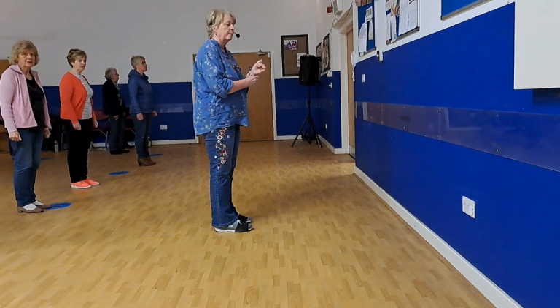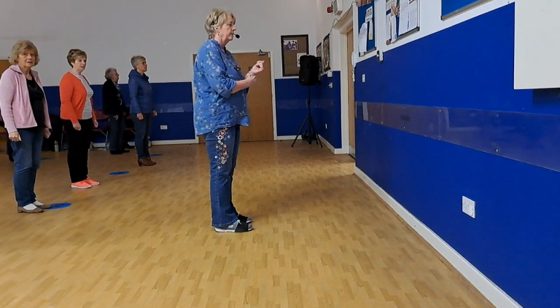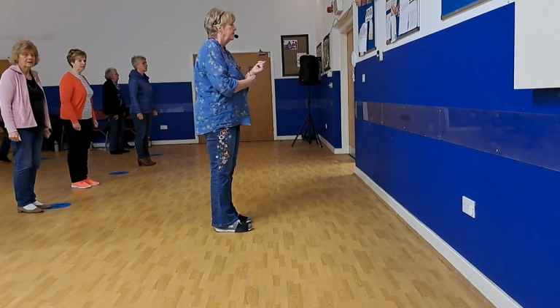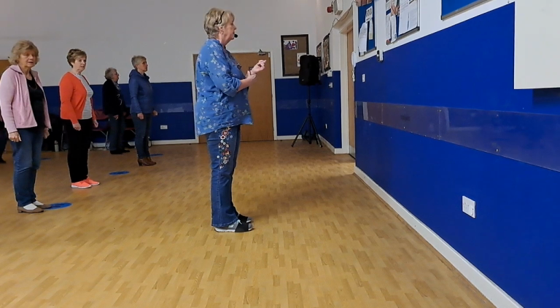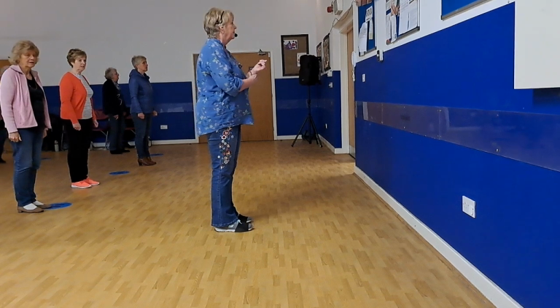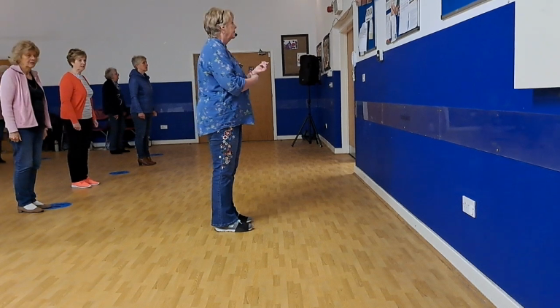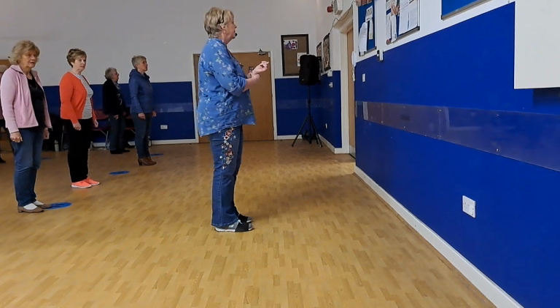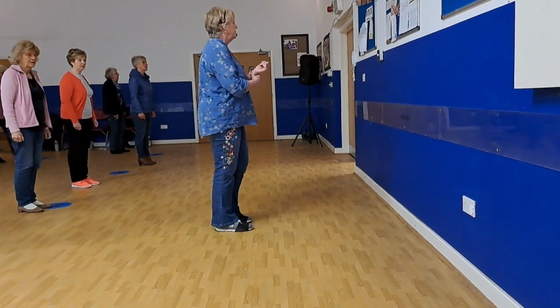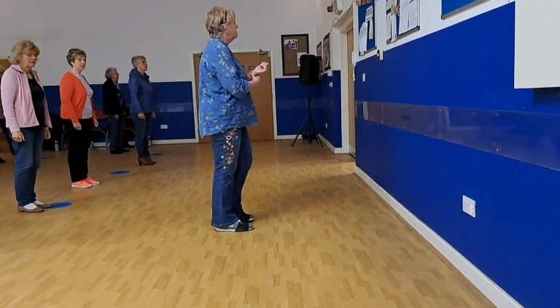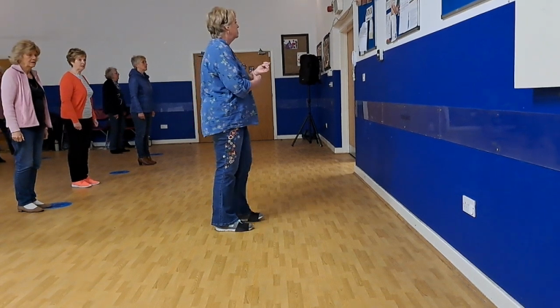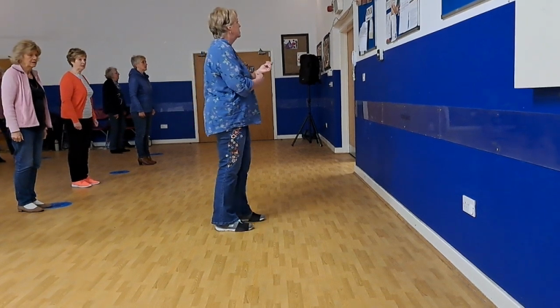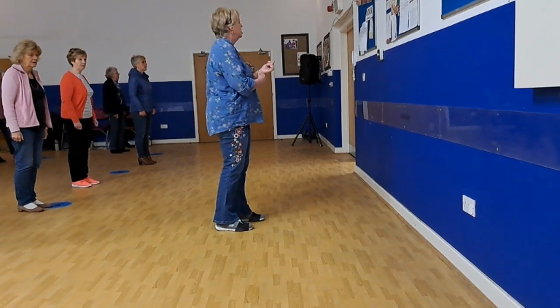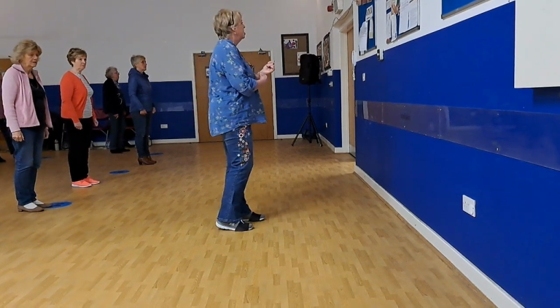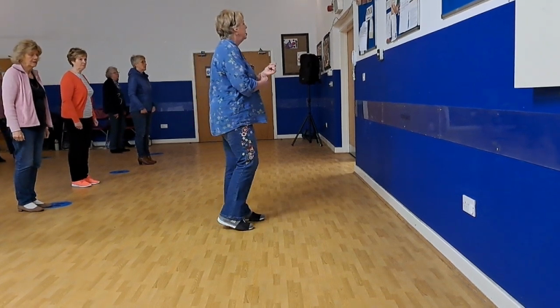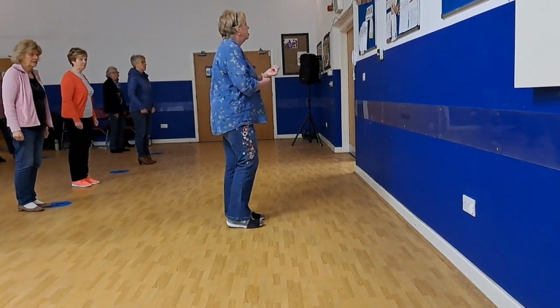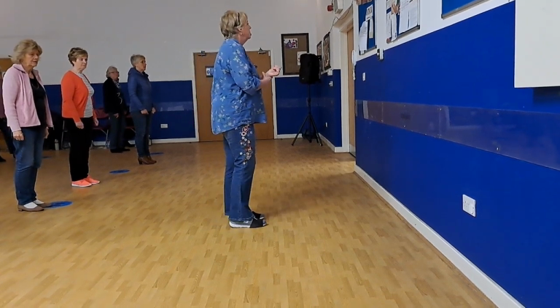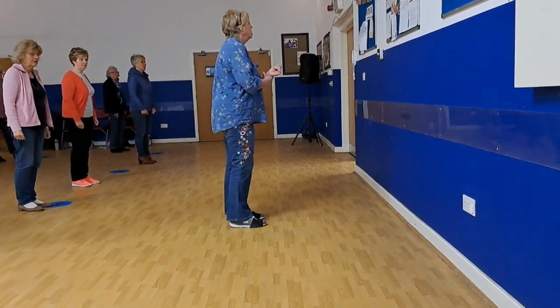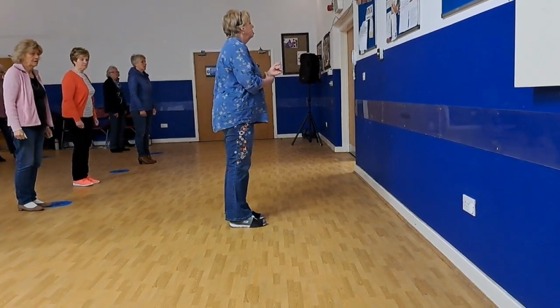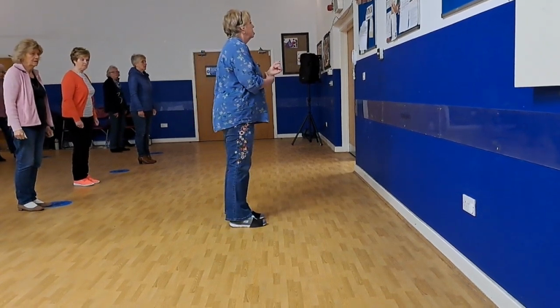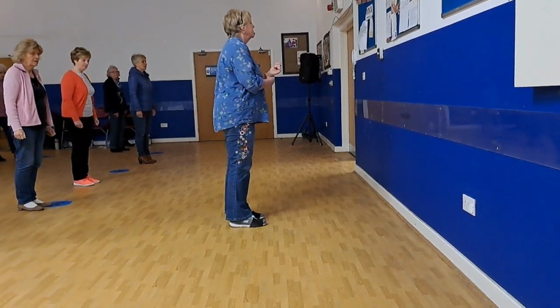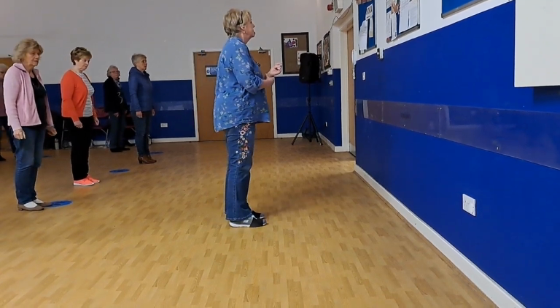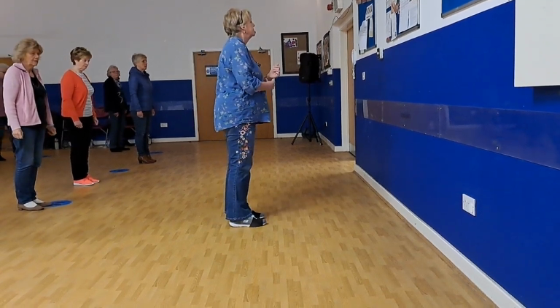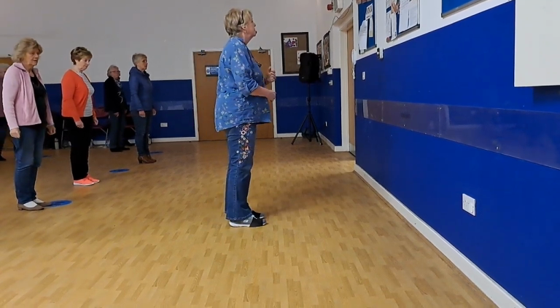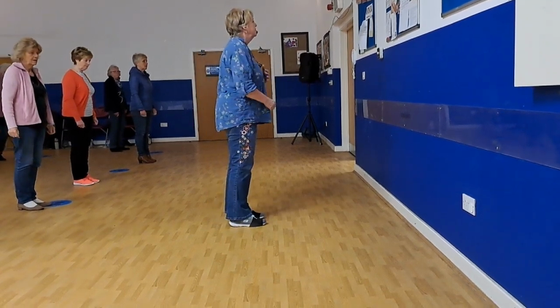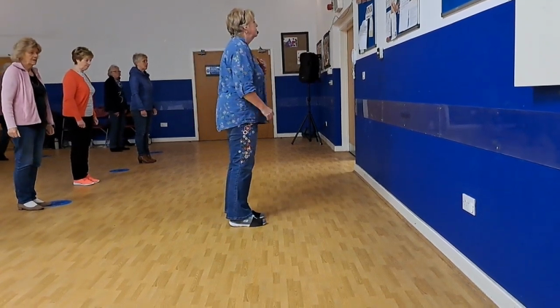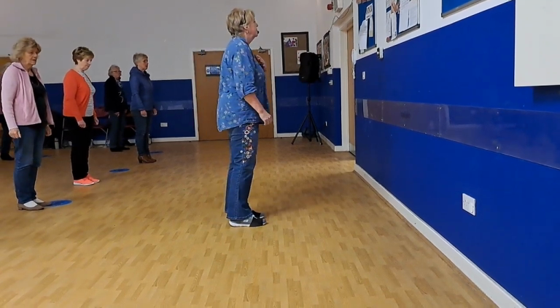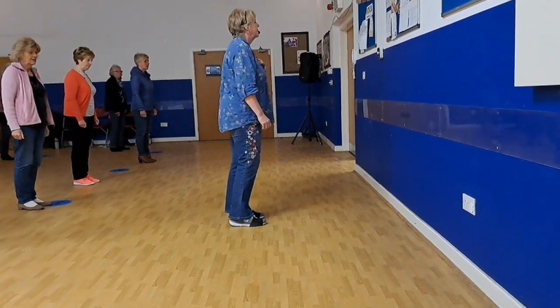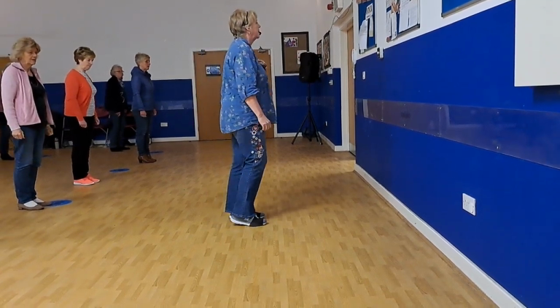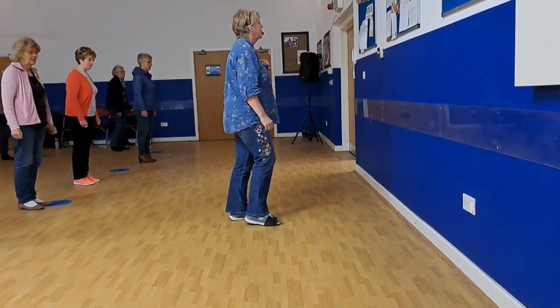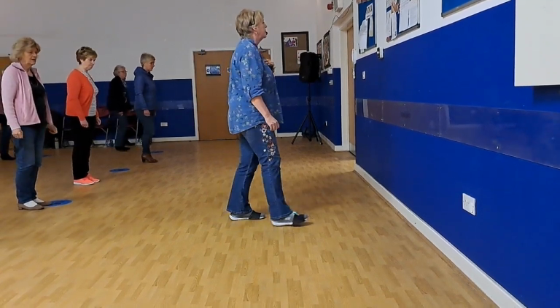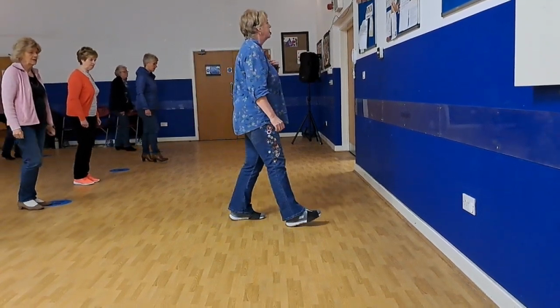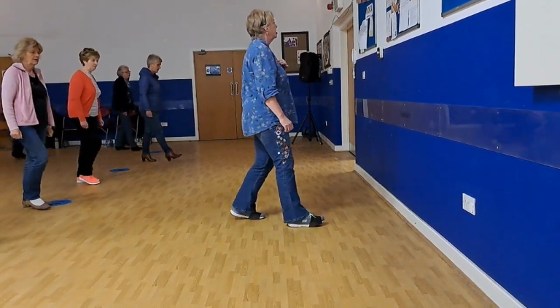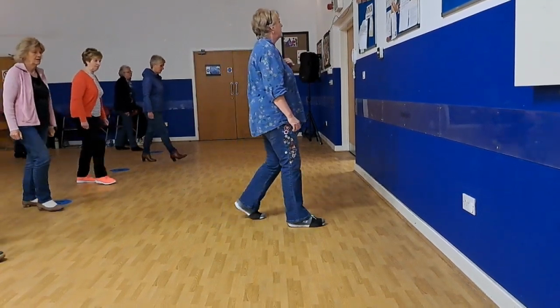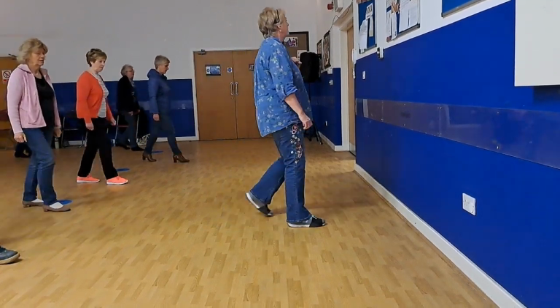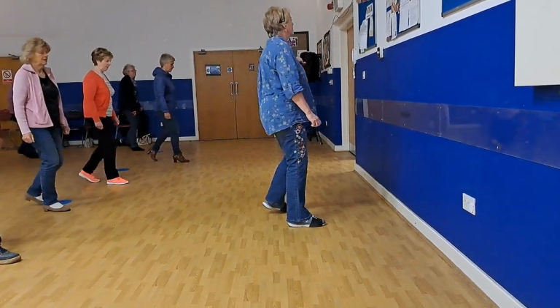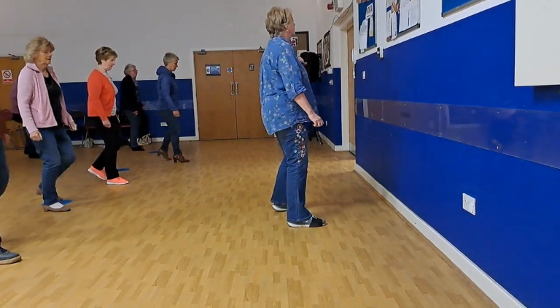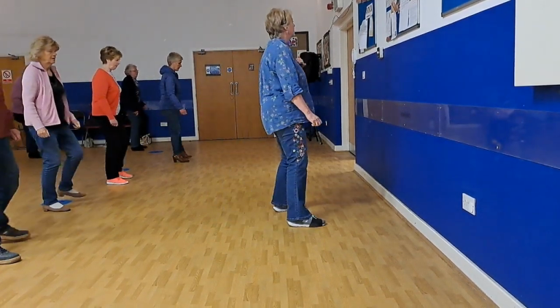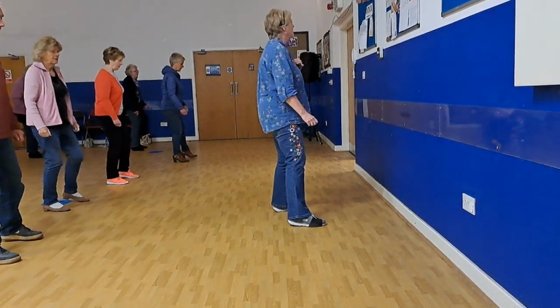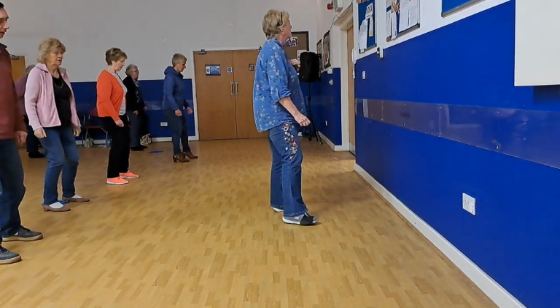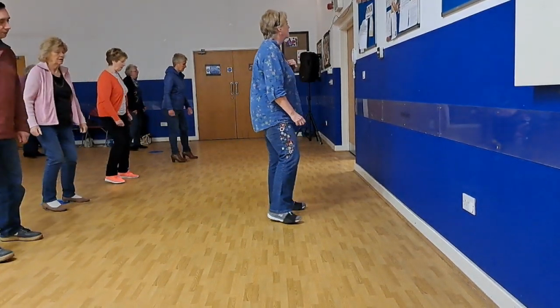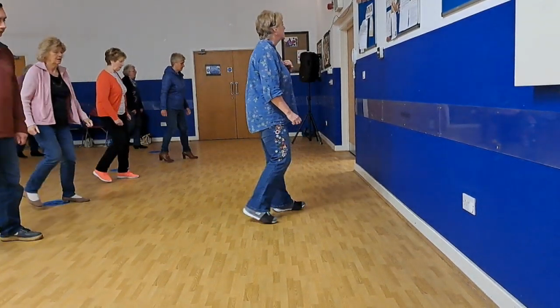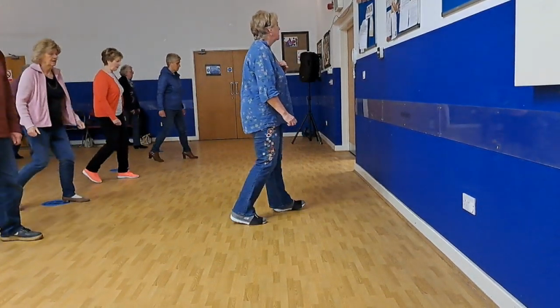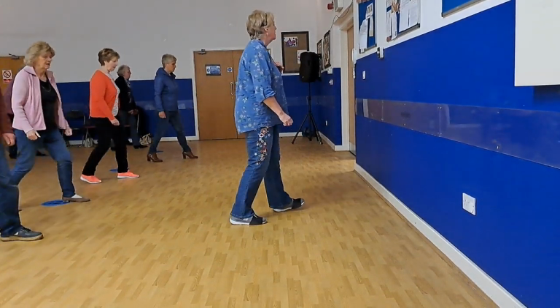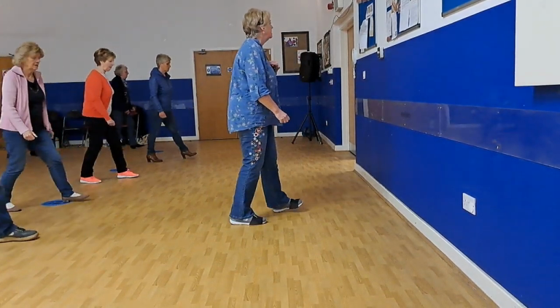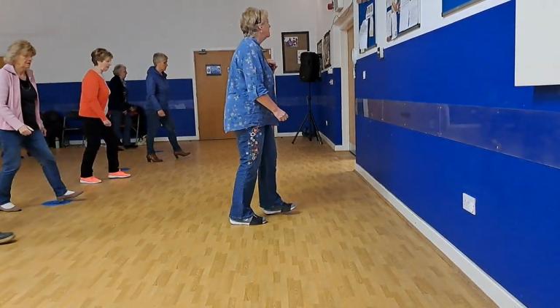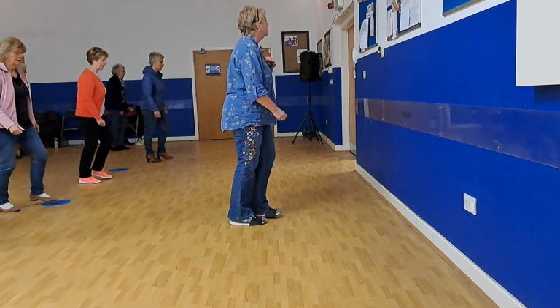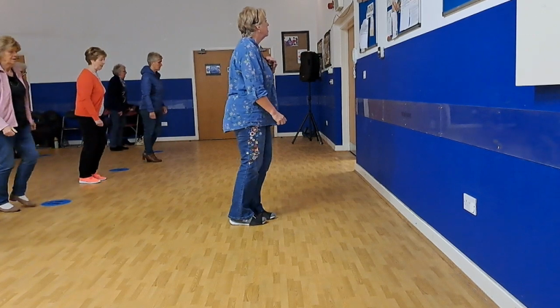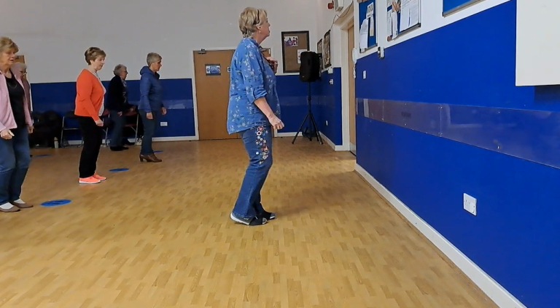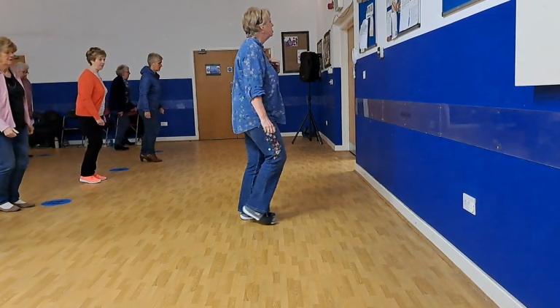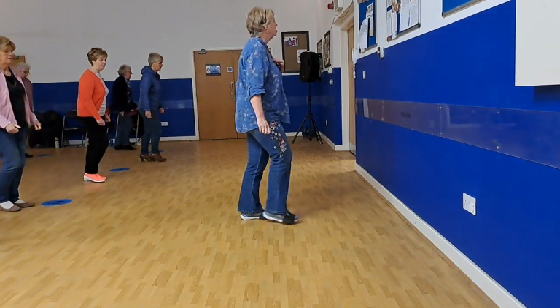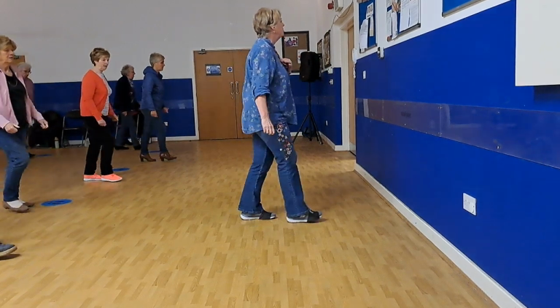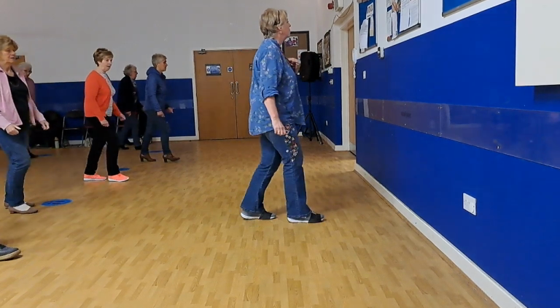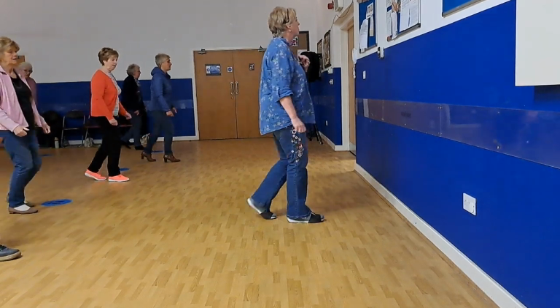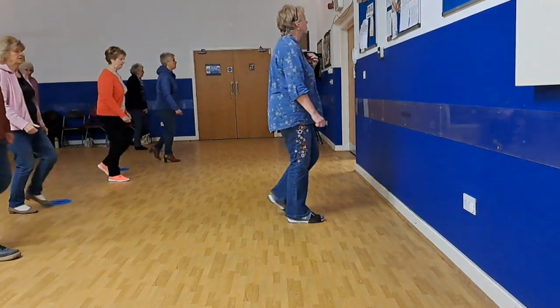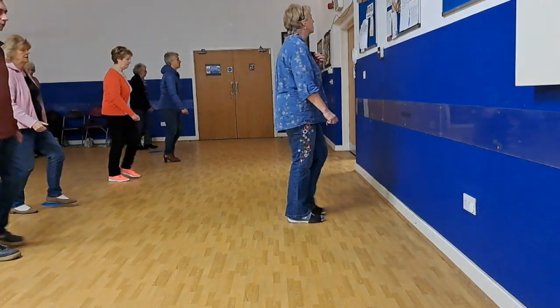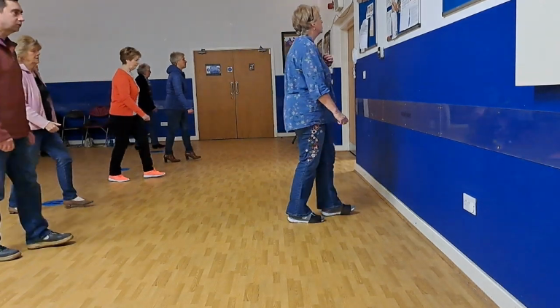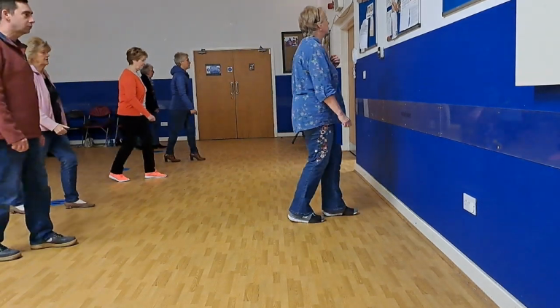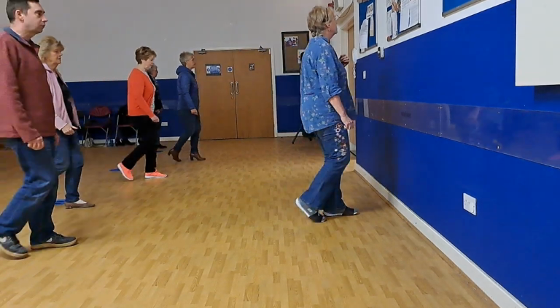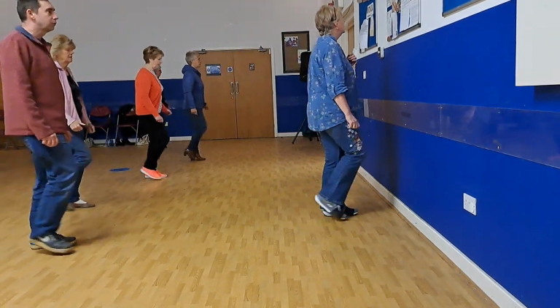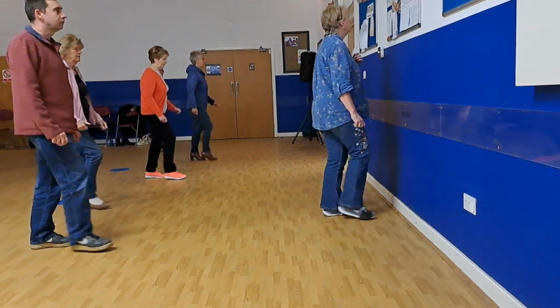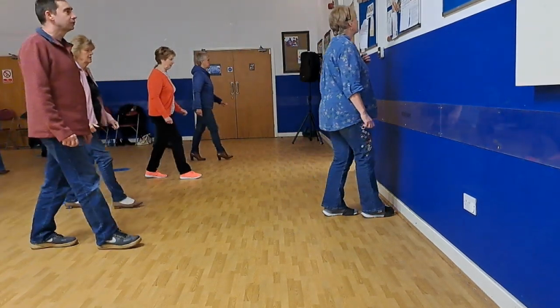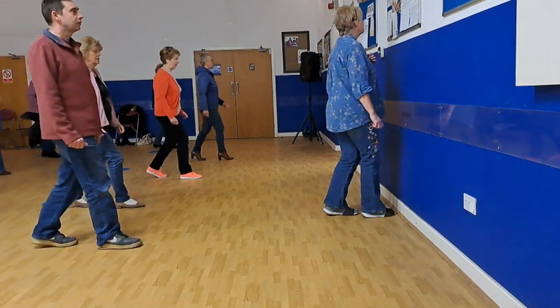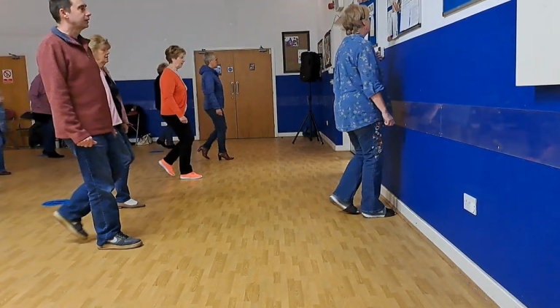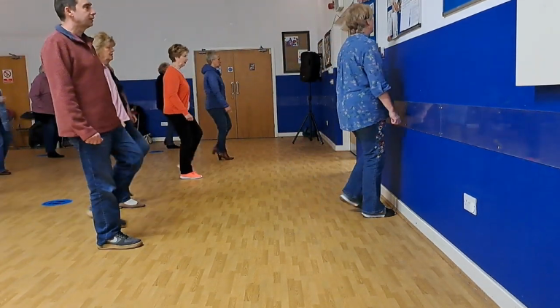So now we're stepping up on our right, seven, eight, and up, and in, in, walk, two, three.